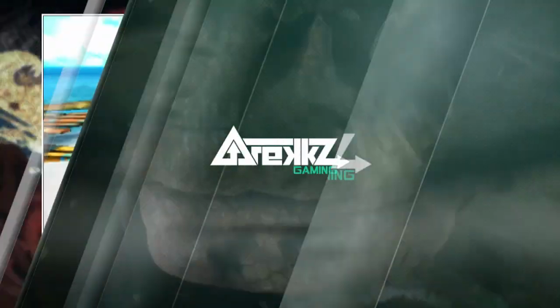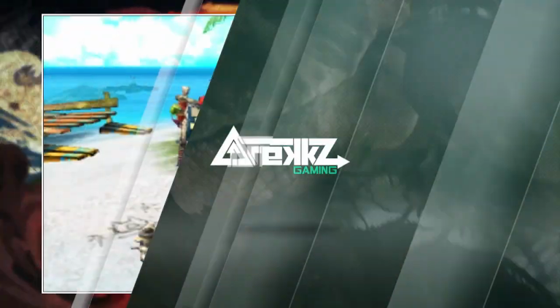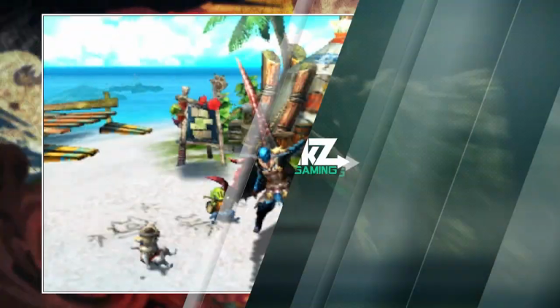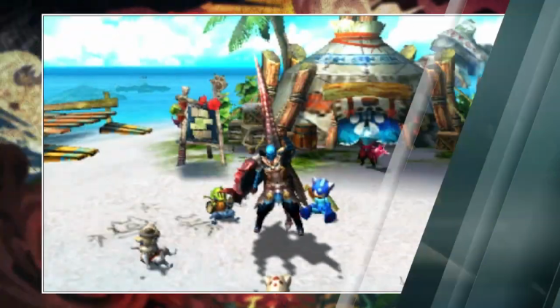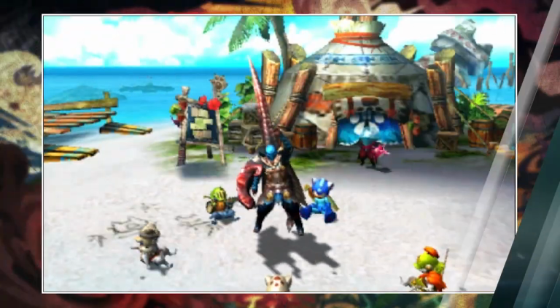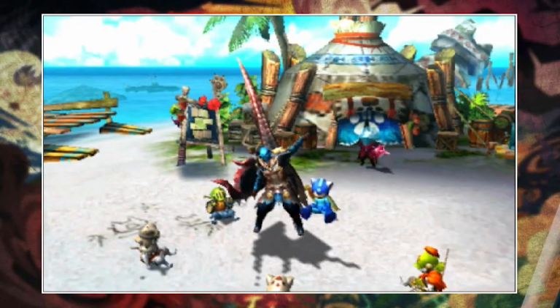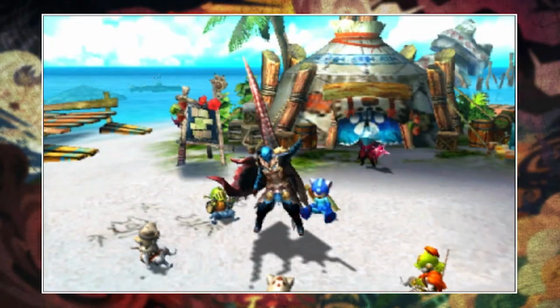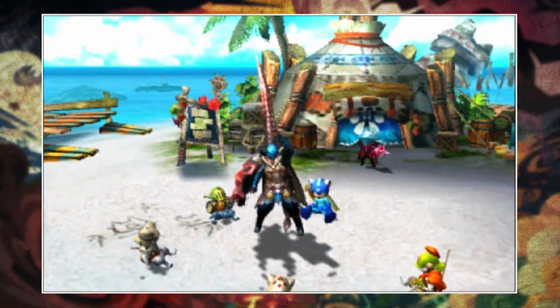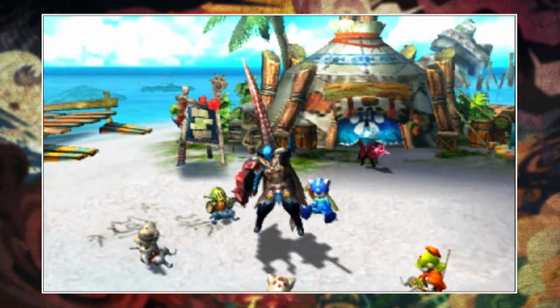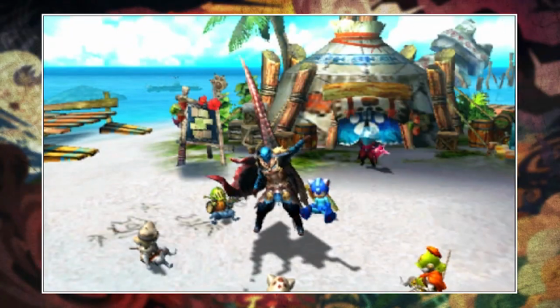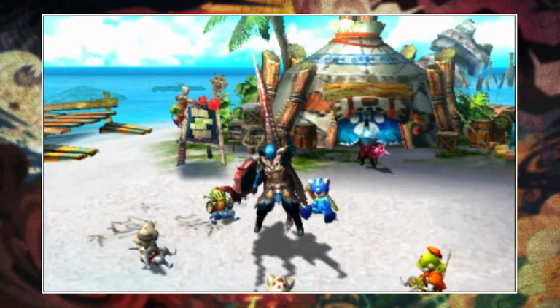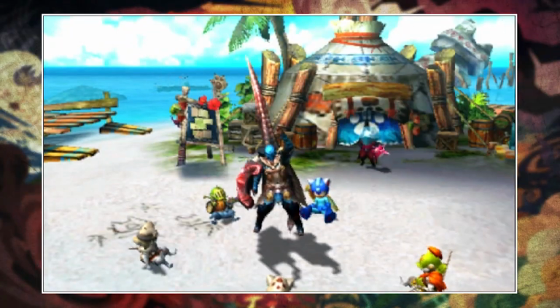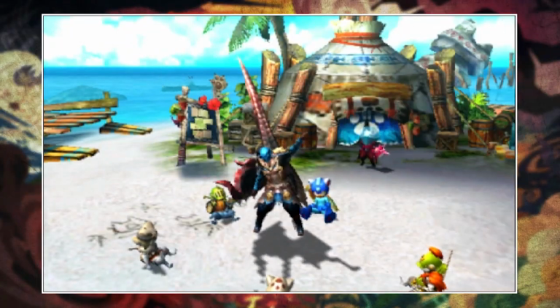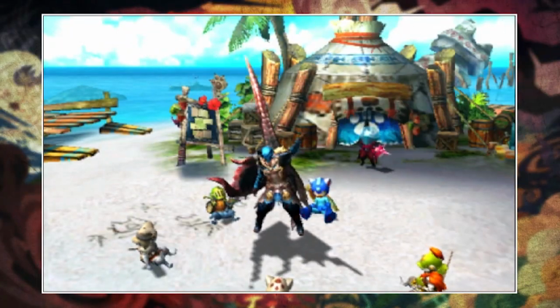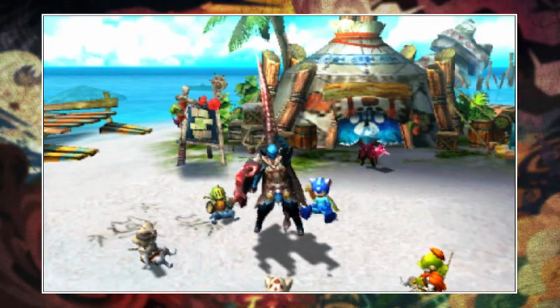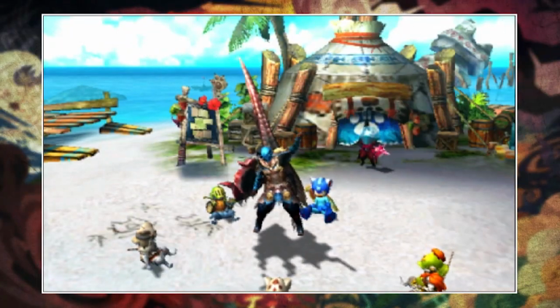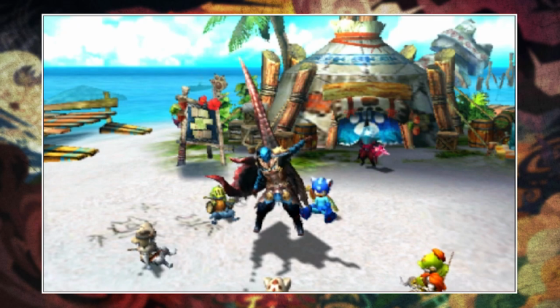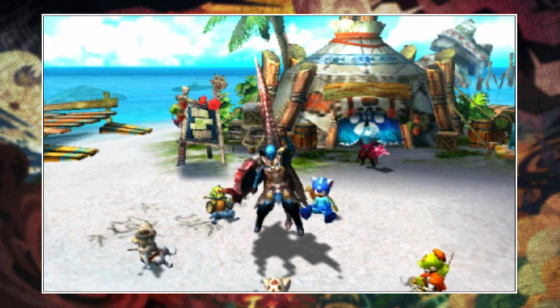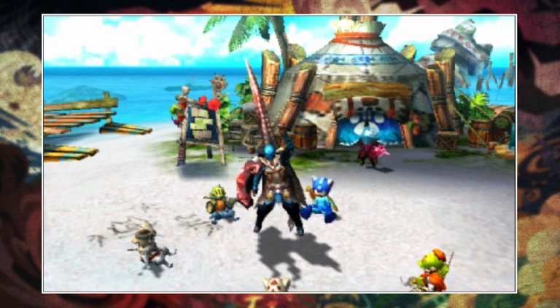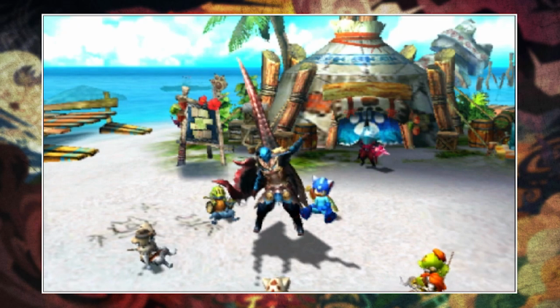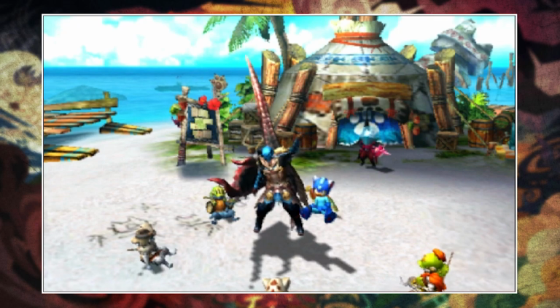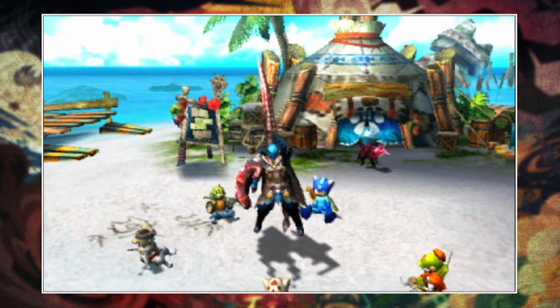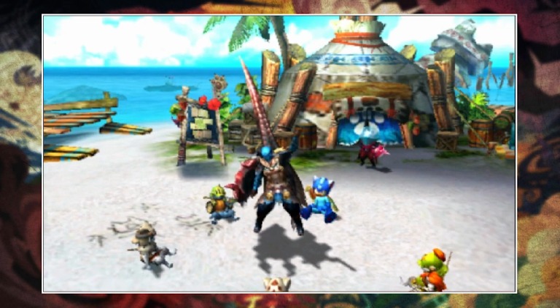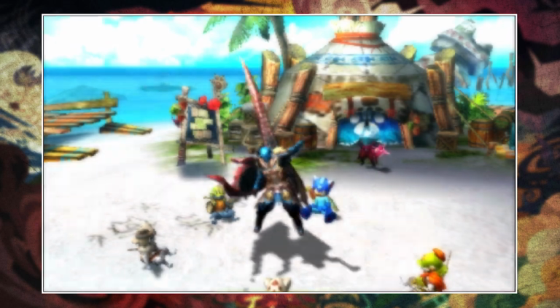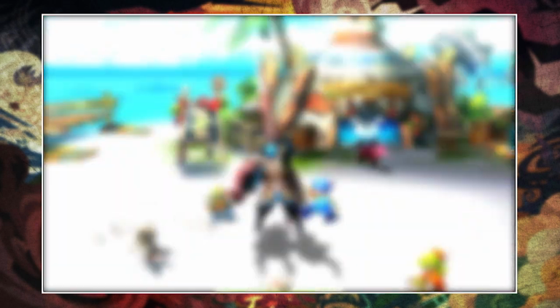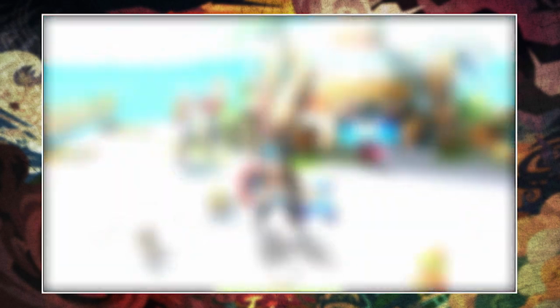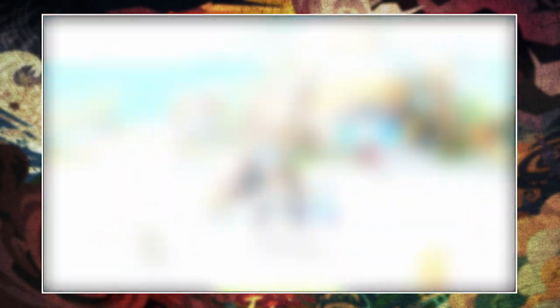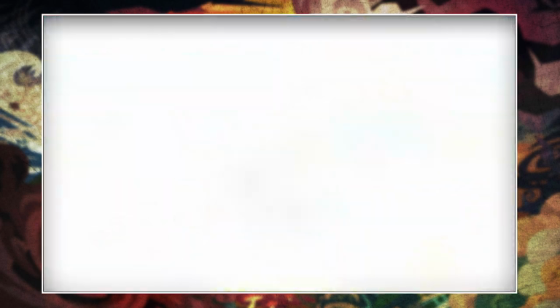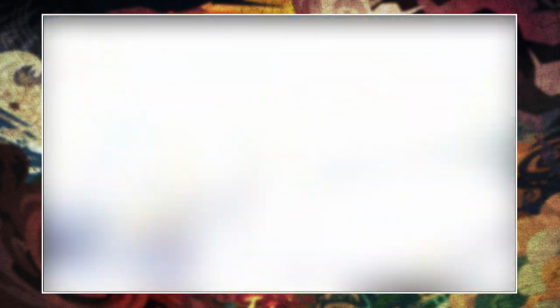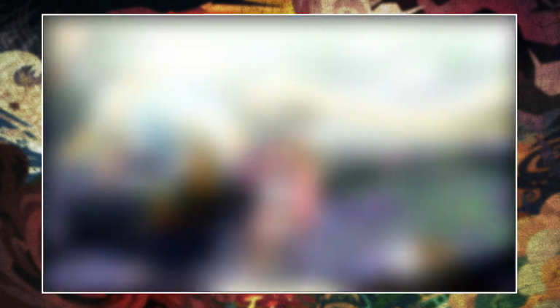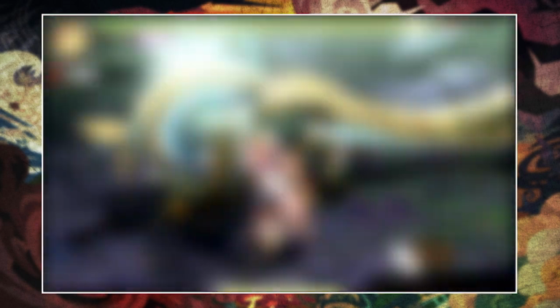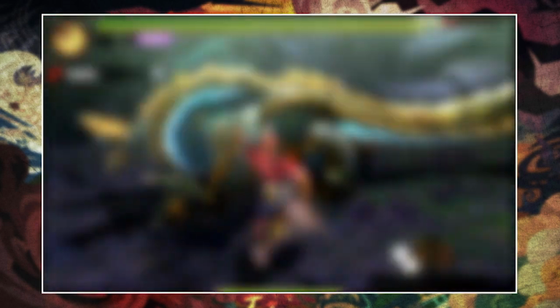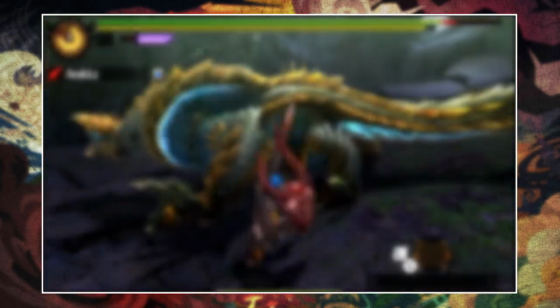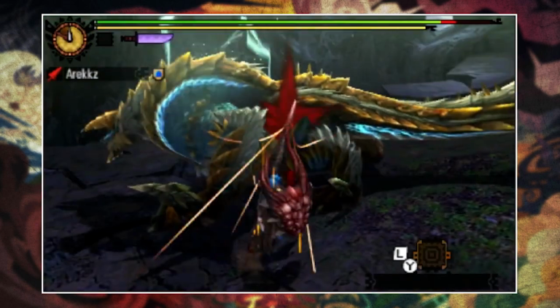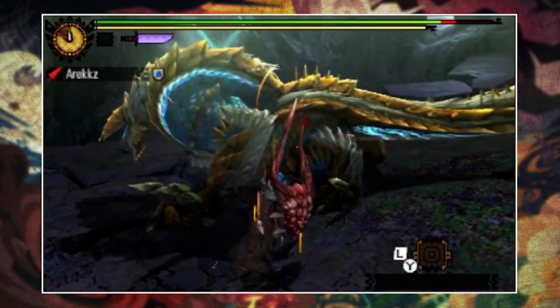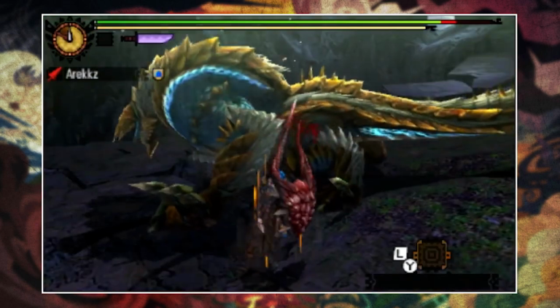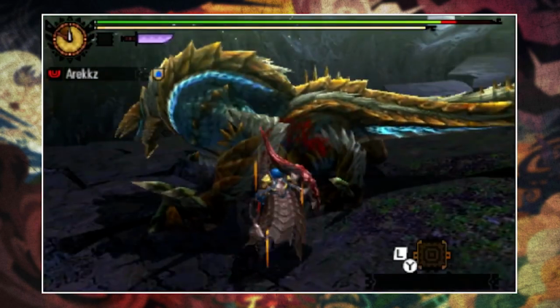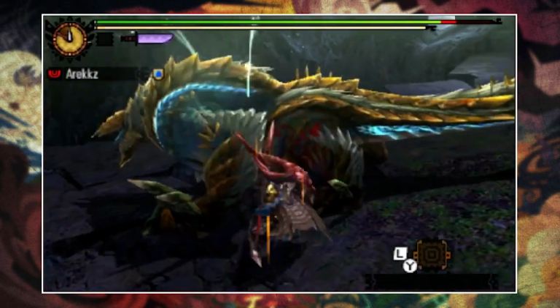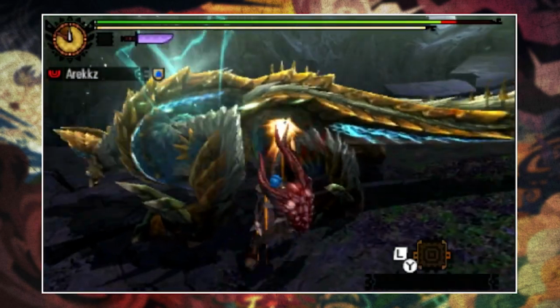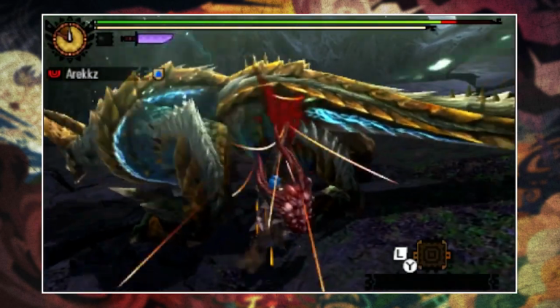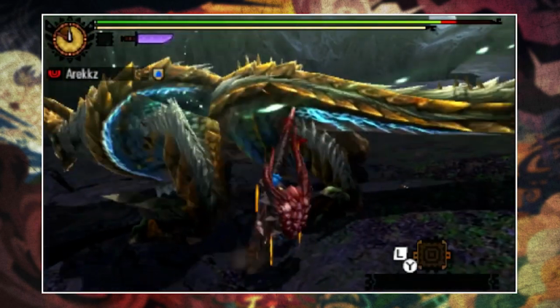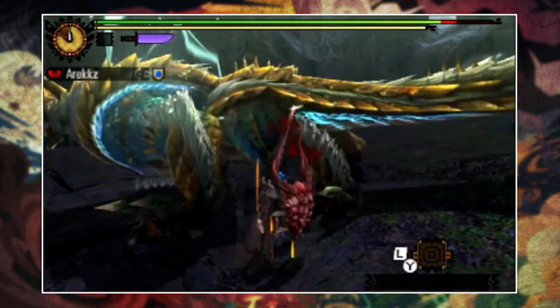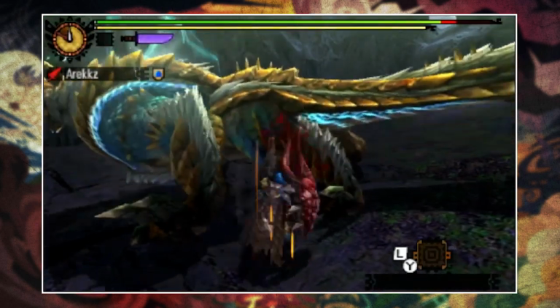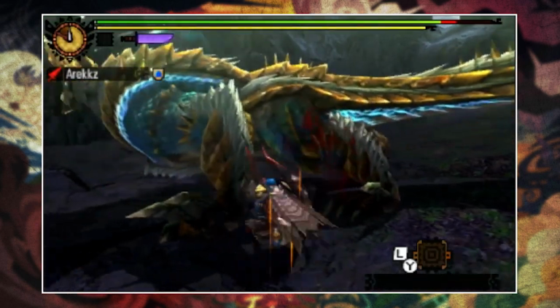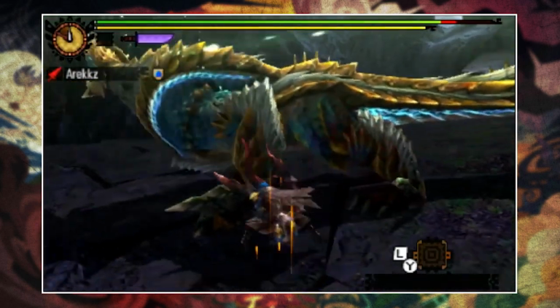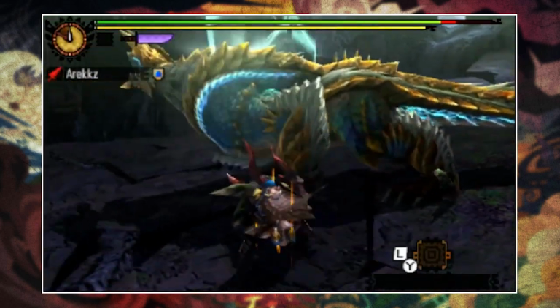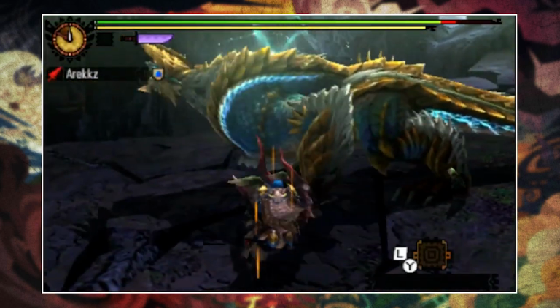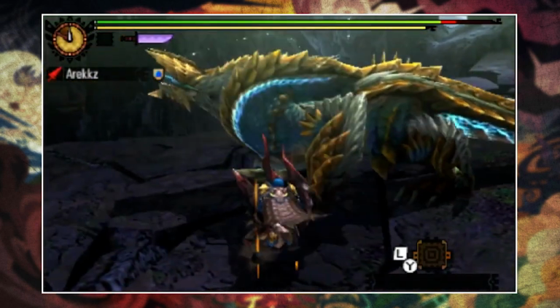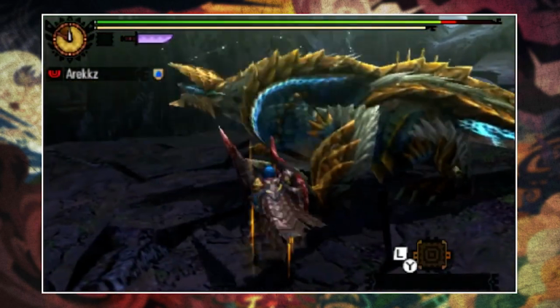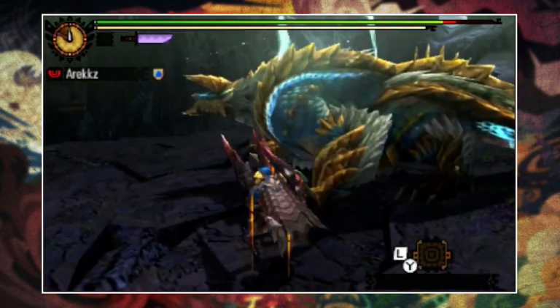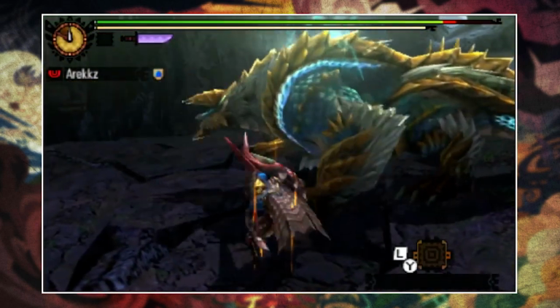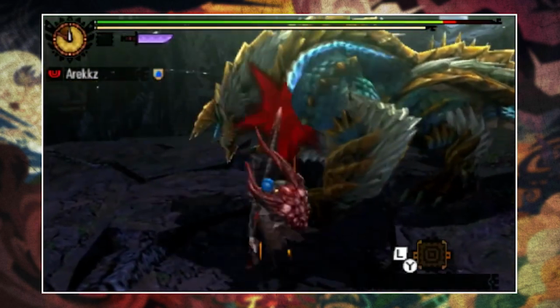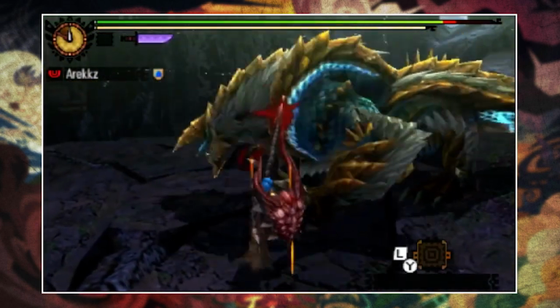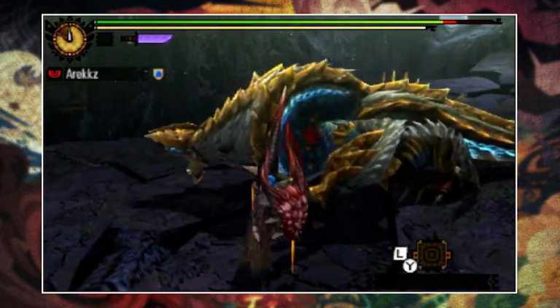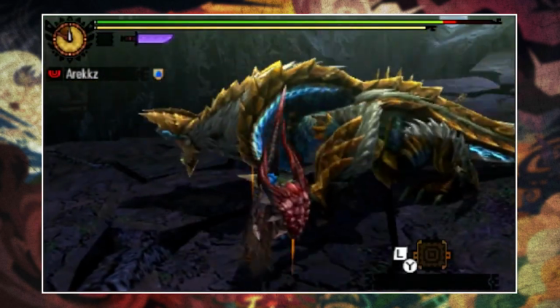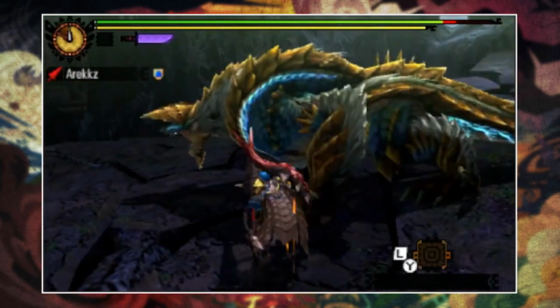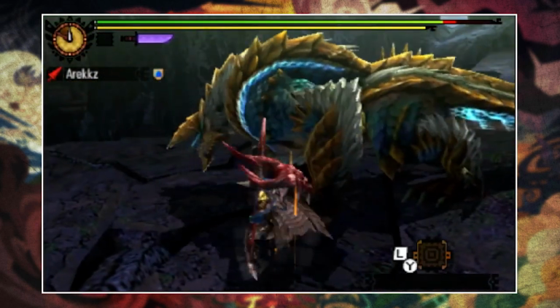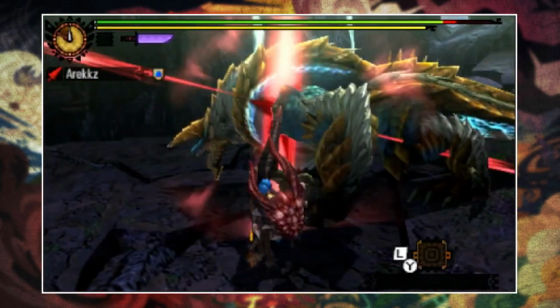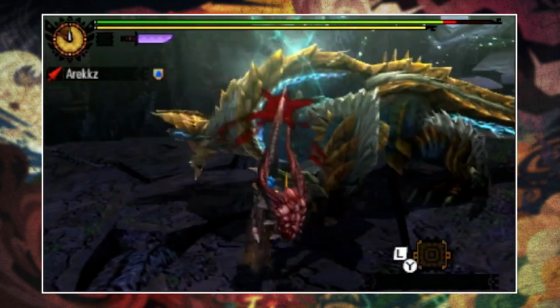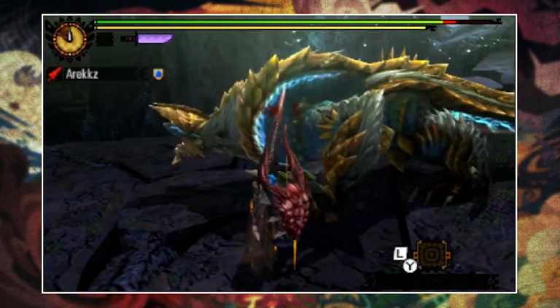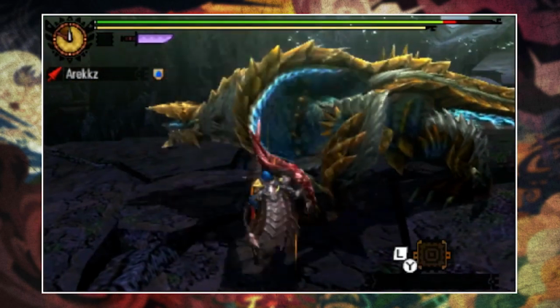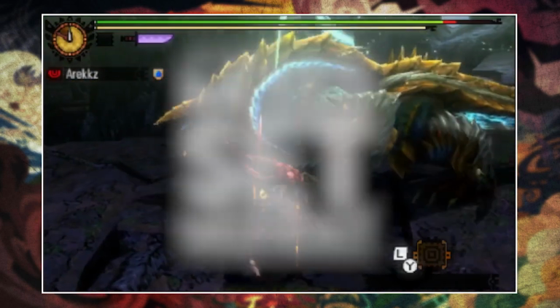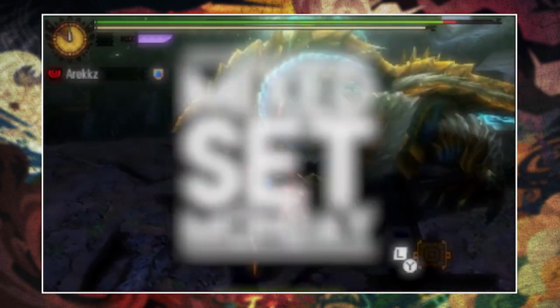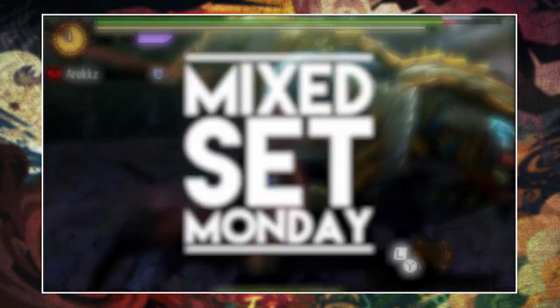Yo, what's going on YouTube, and welcome back to another Monster Hunter 4 Ultimate video and another episode of Mixed Set Monday.